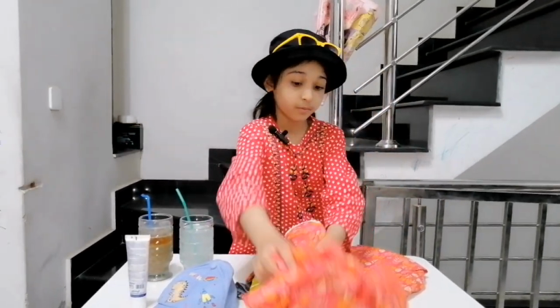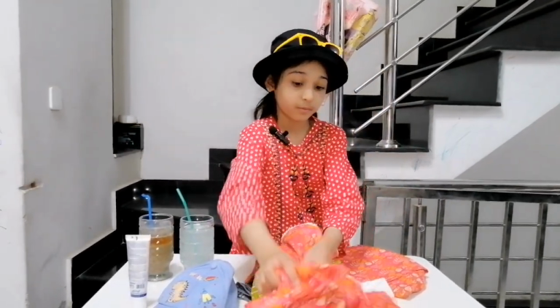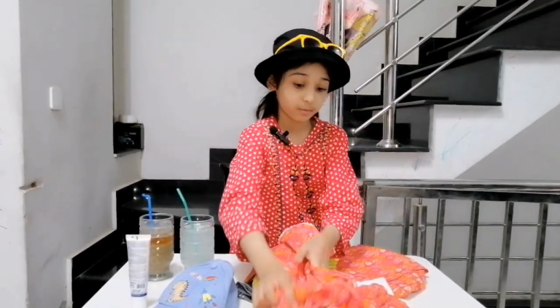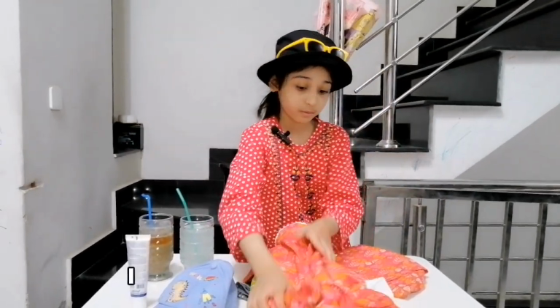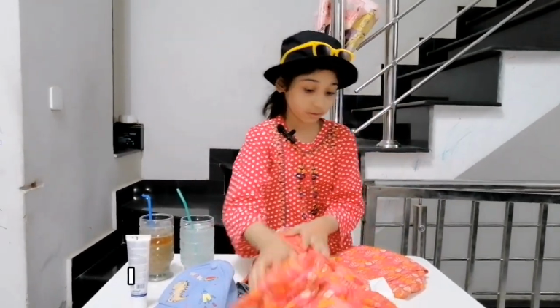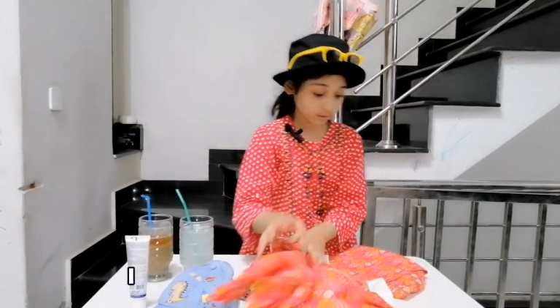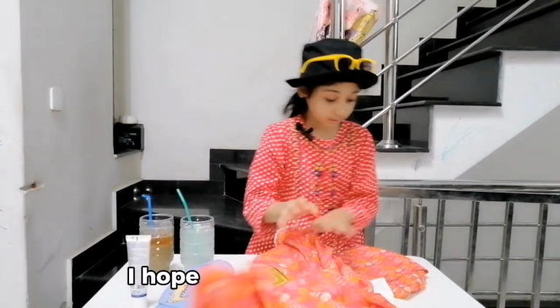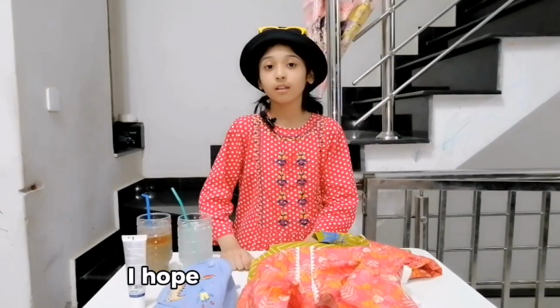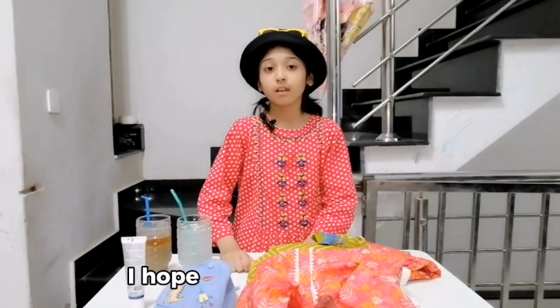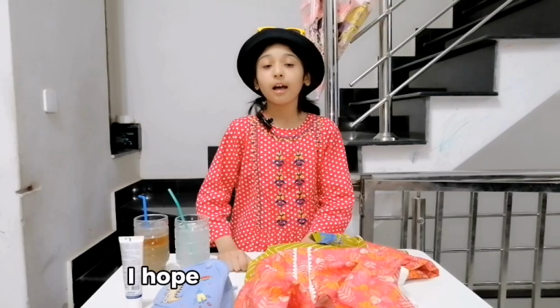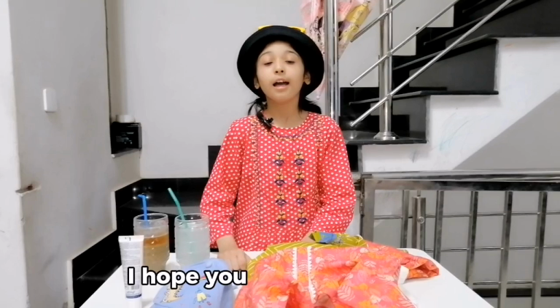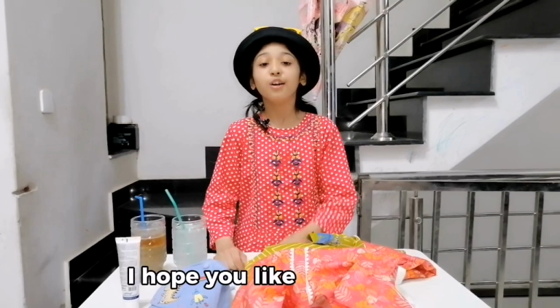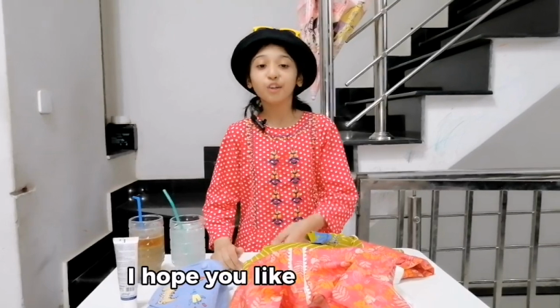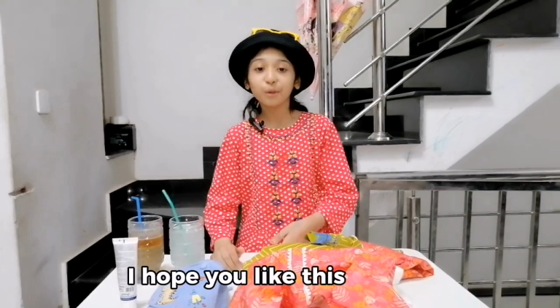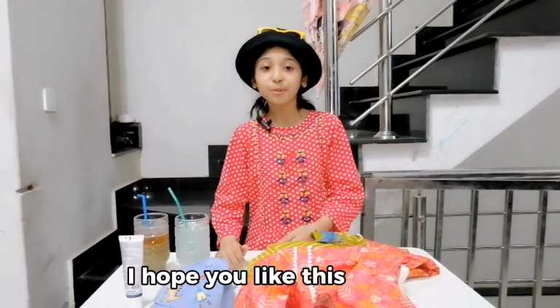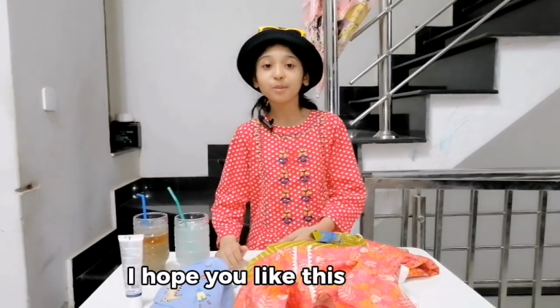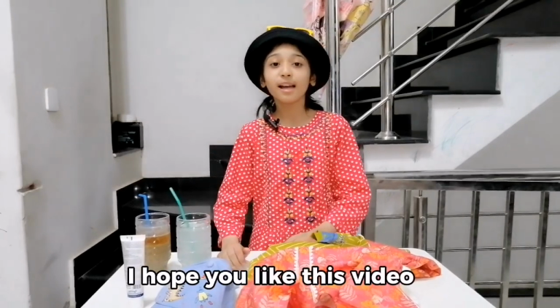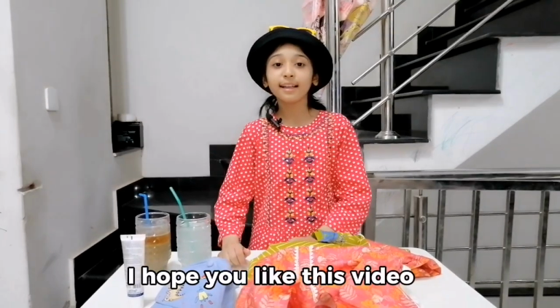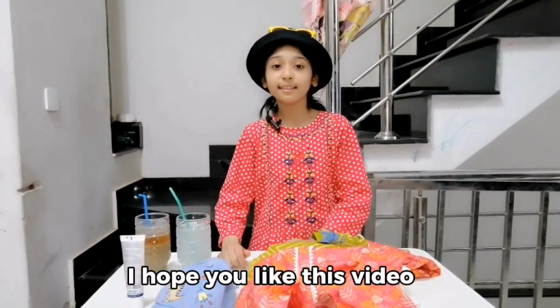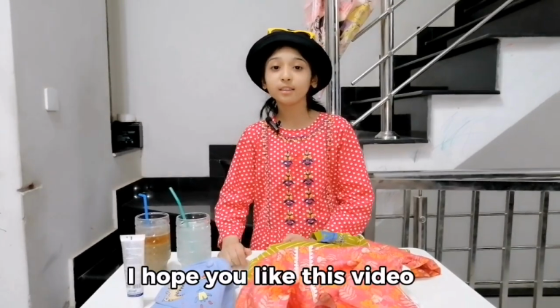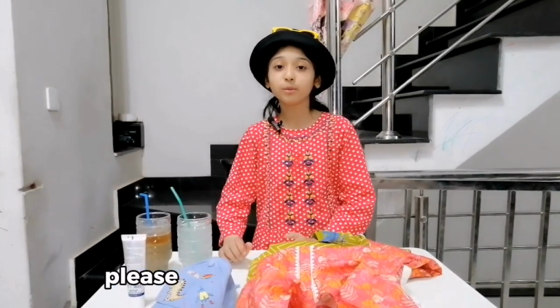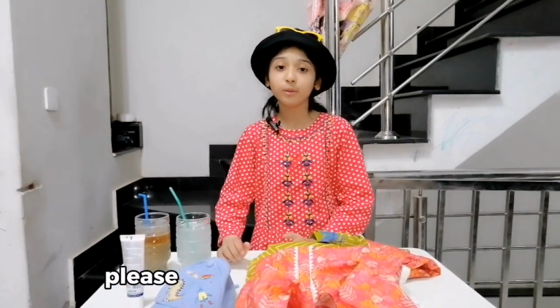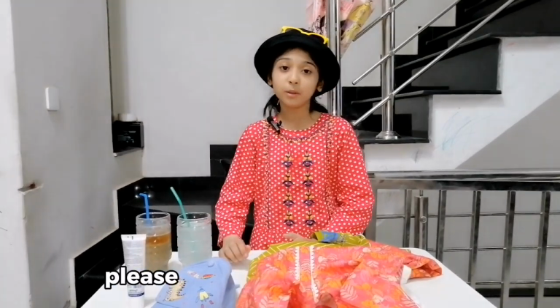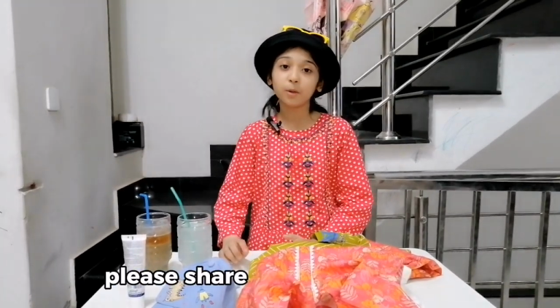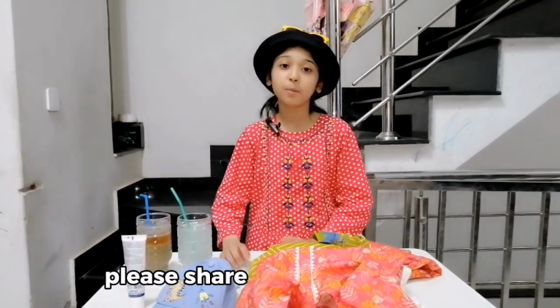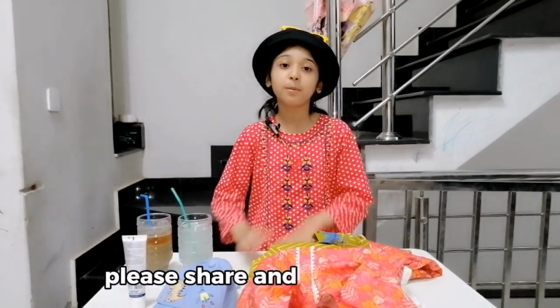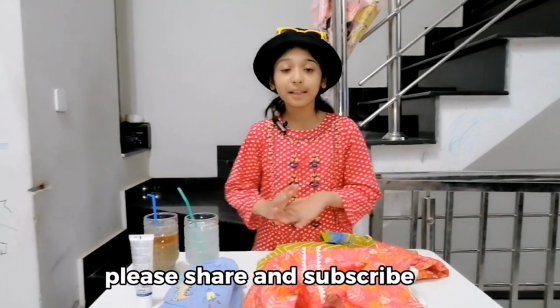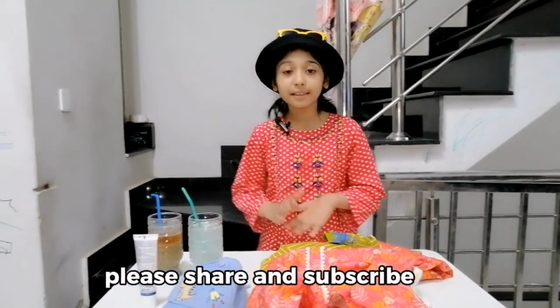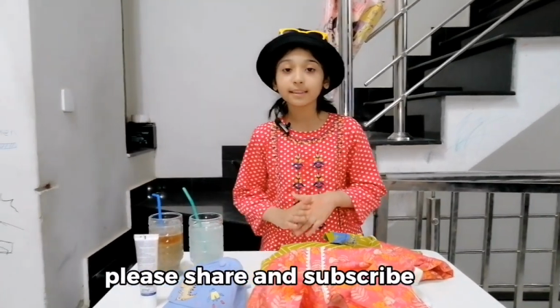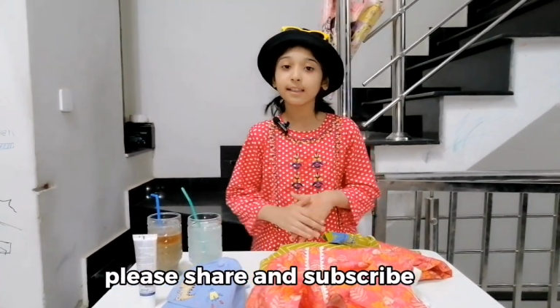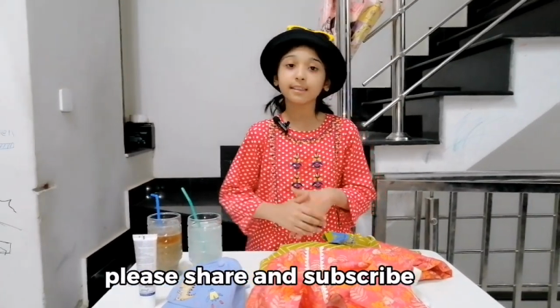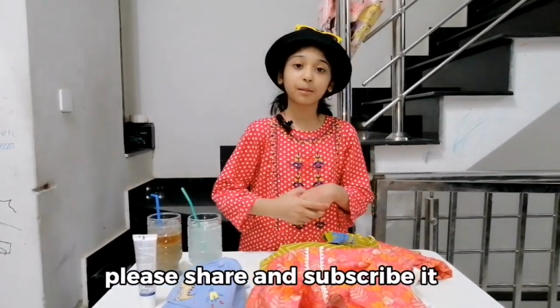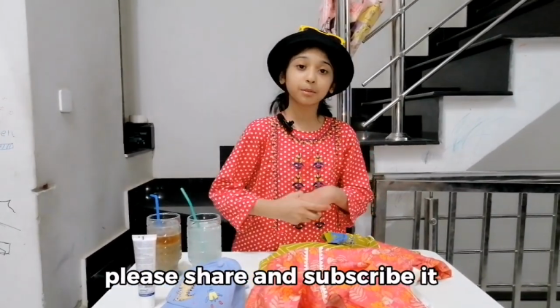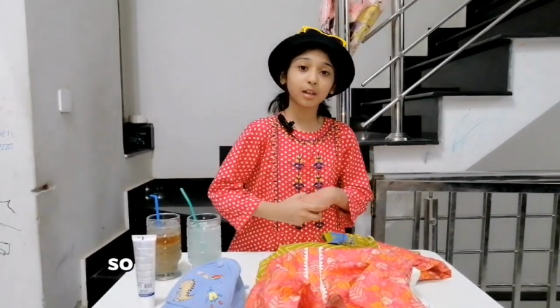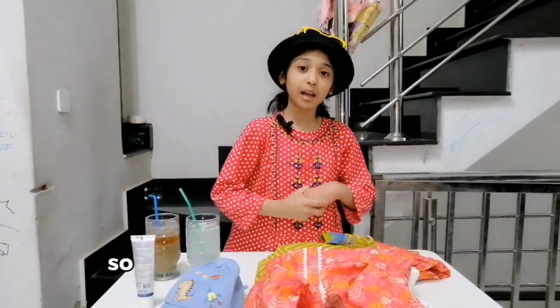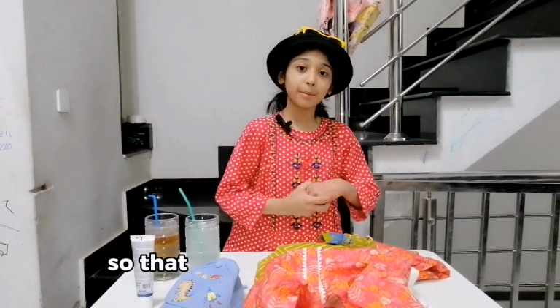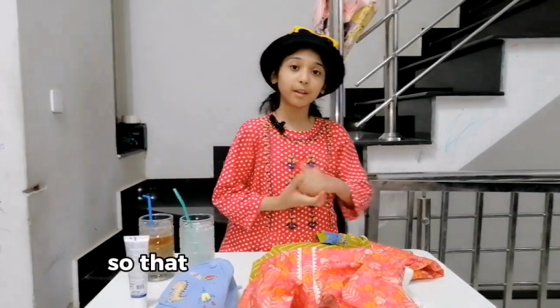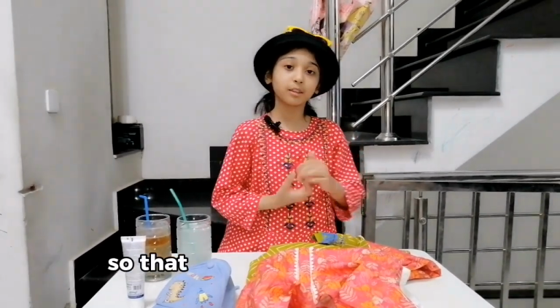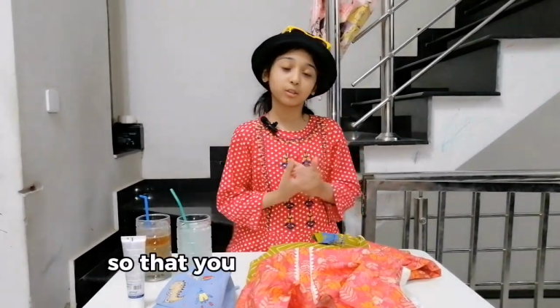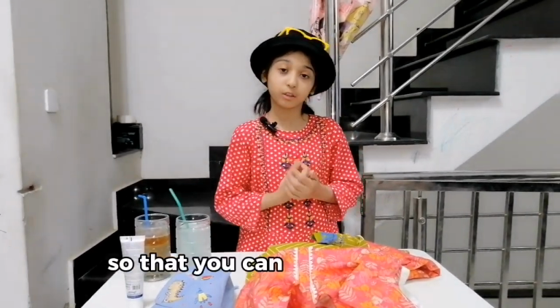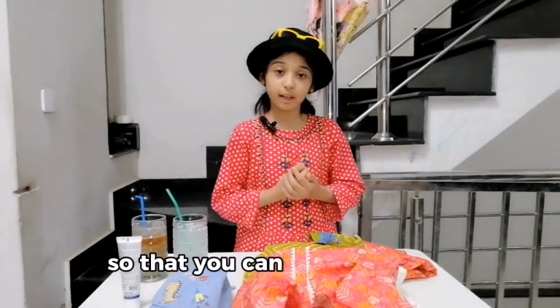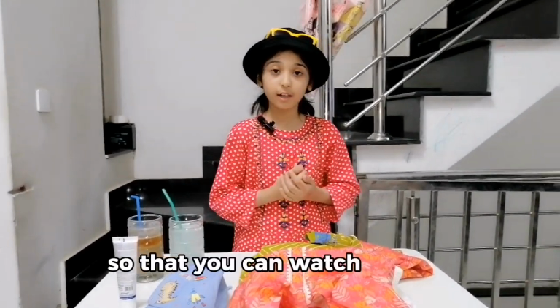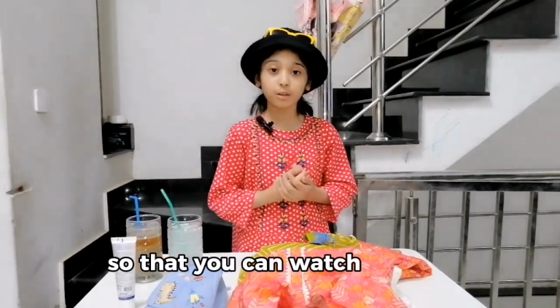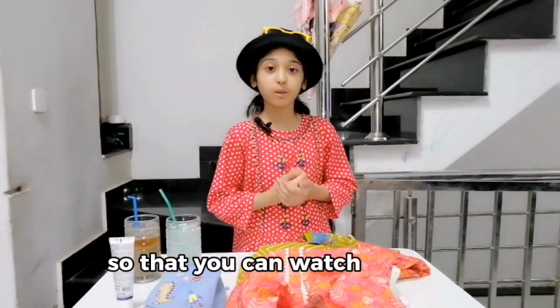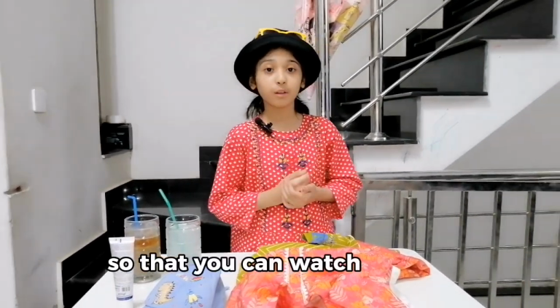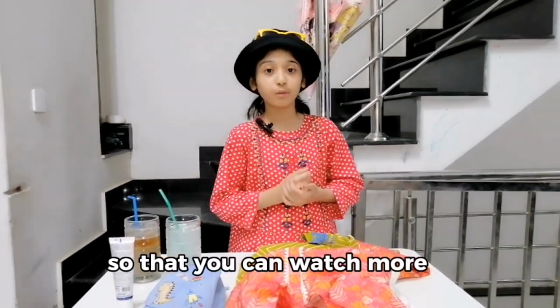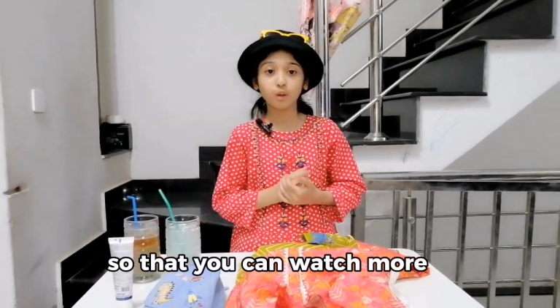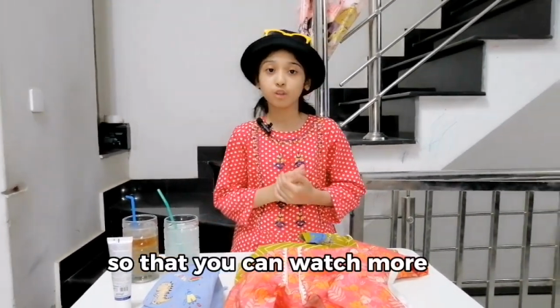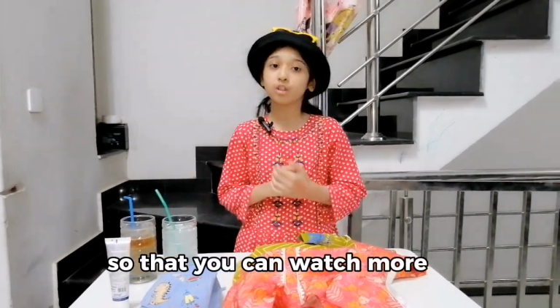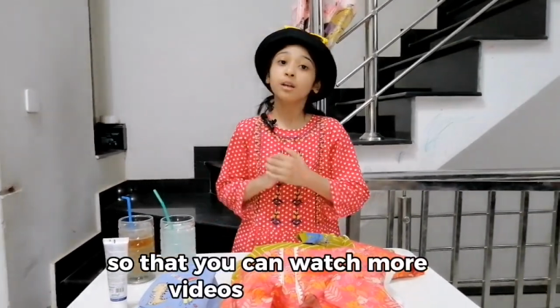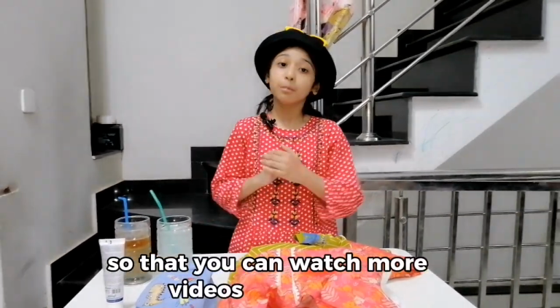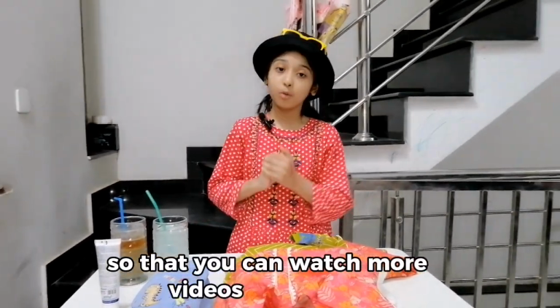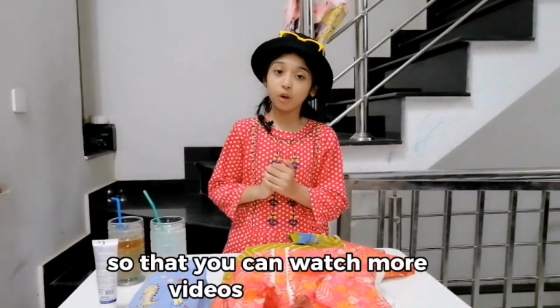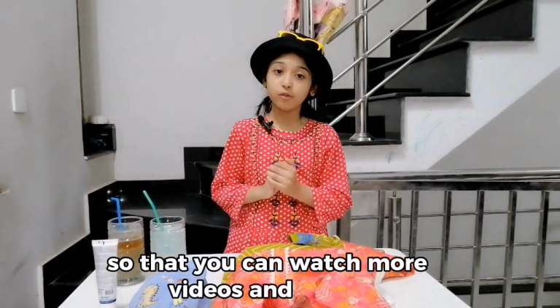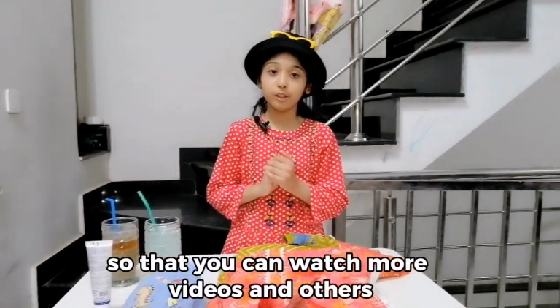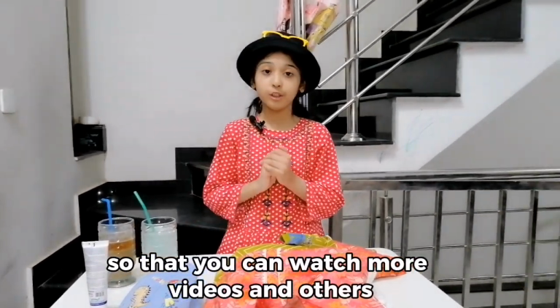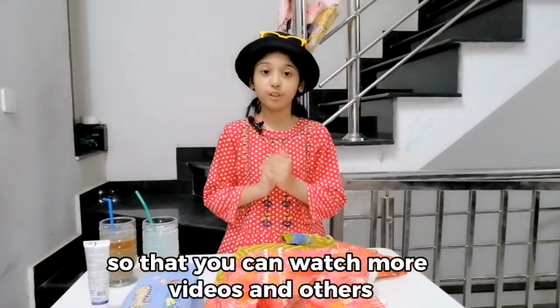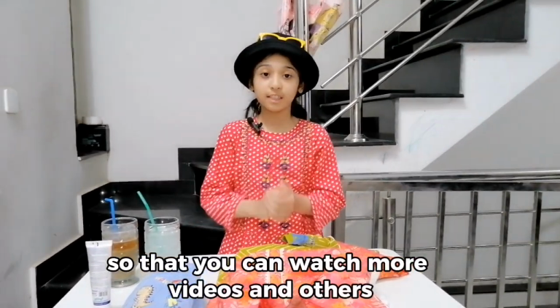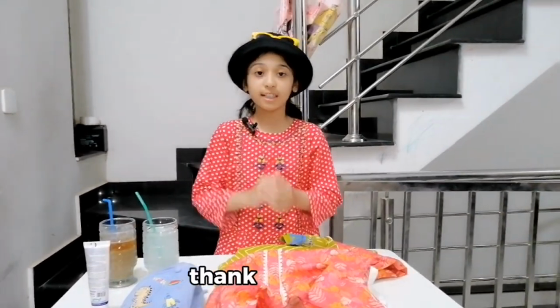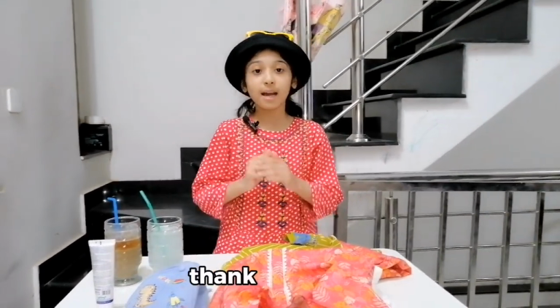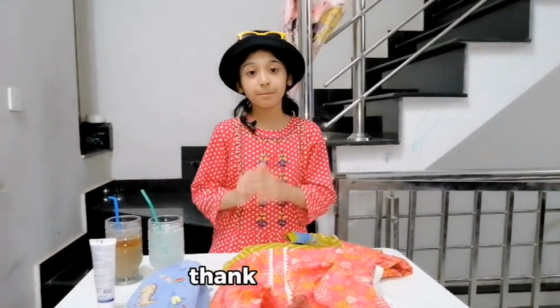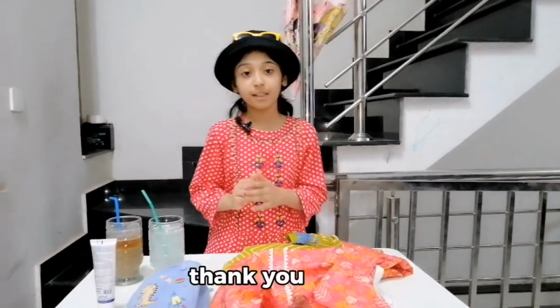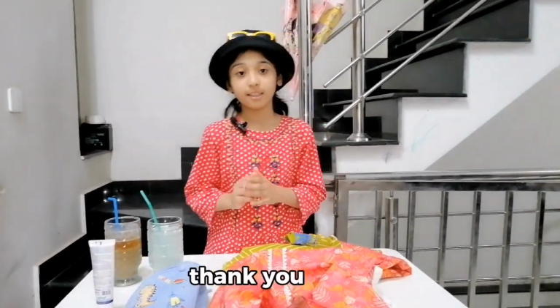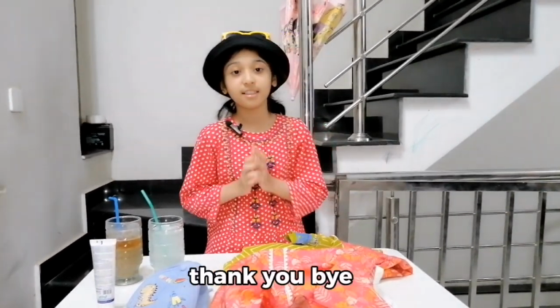I hope you like this video. Please like and subscribe so that you can watch more videos and updates. Thank you, bye.